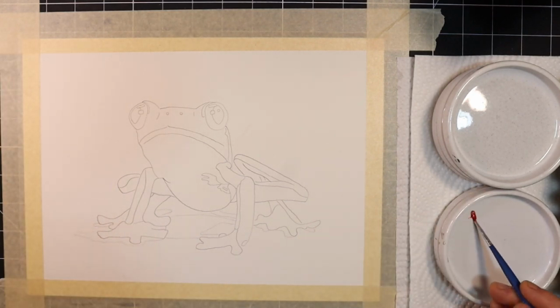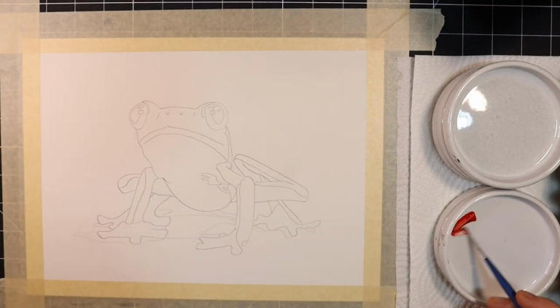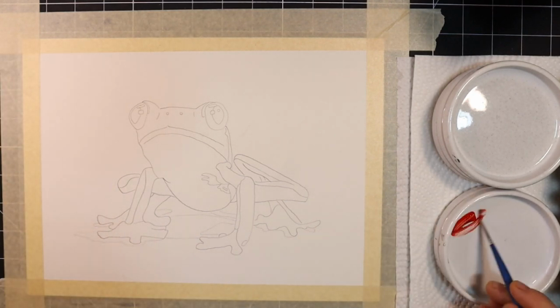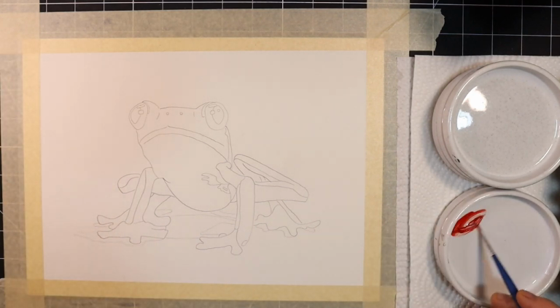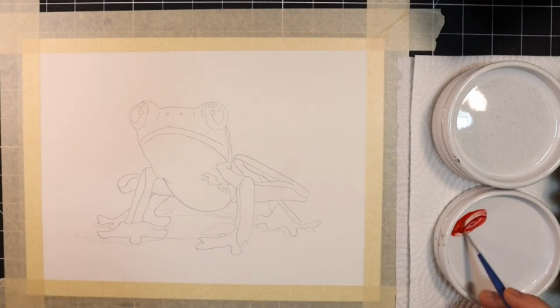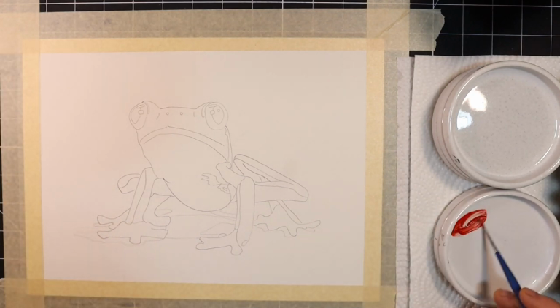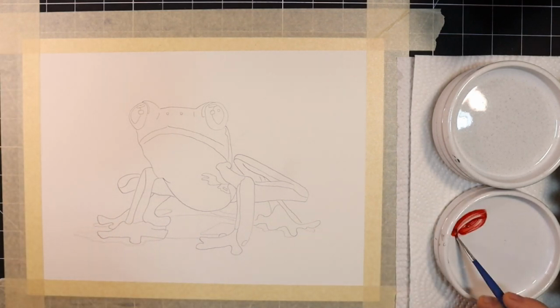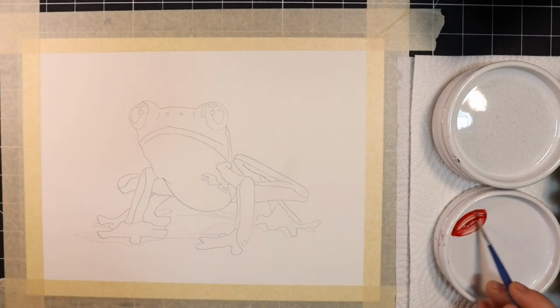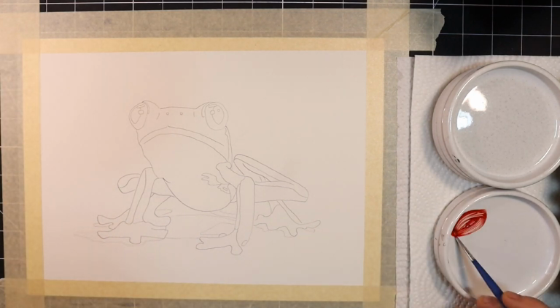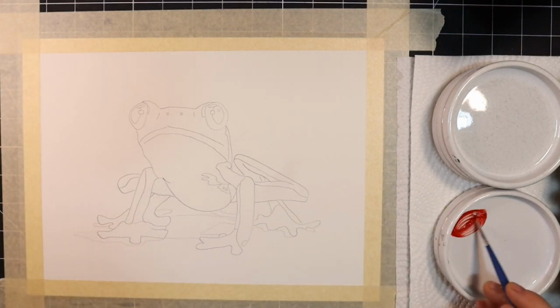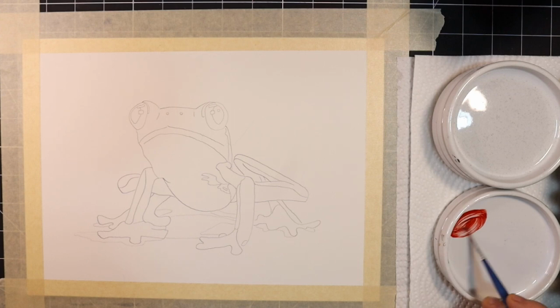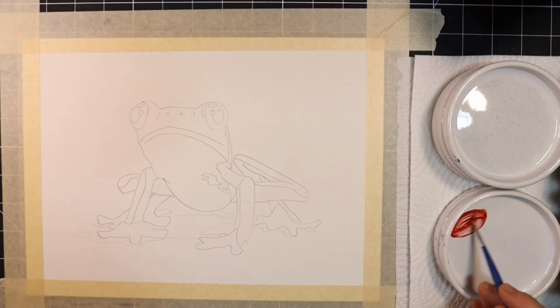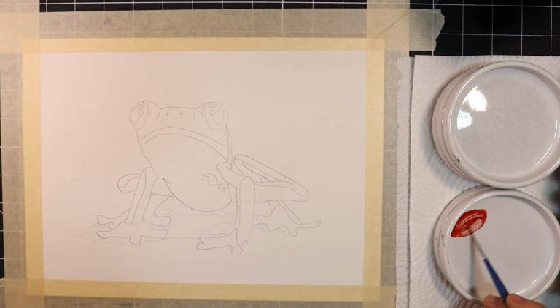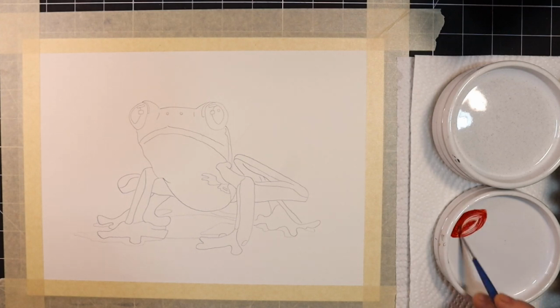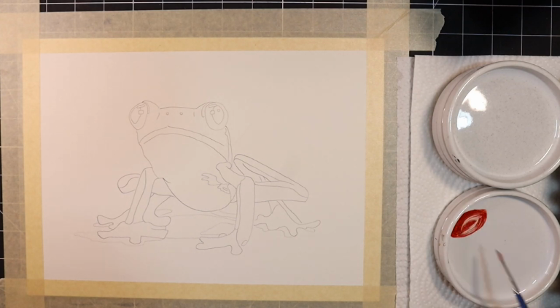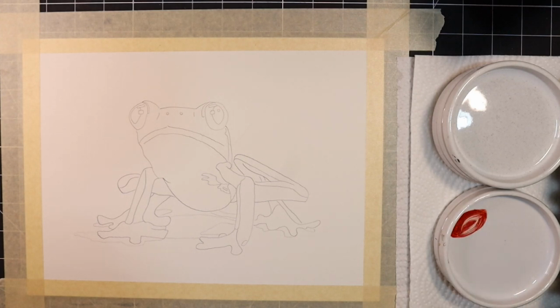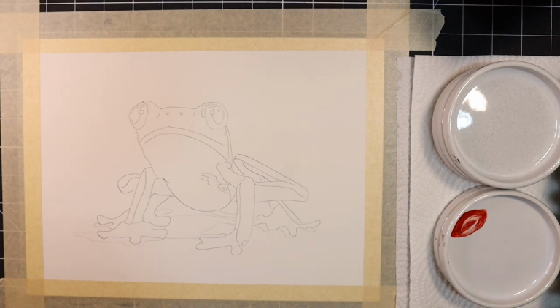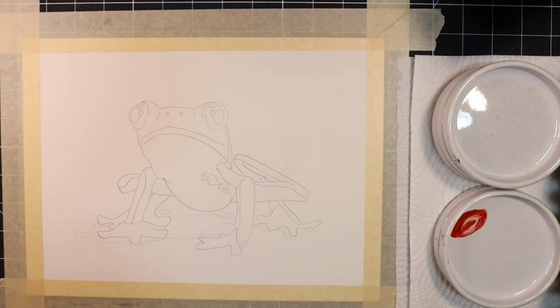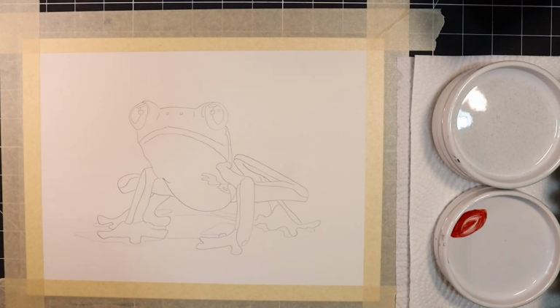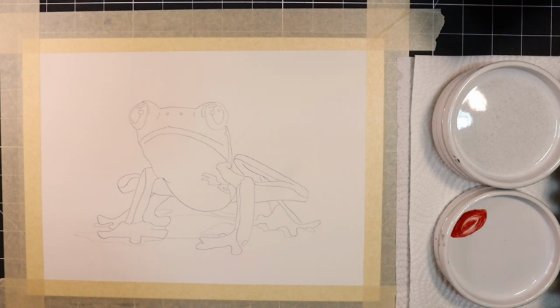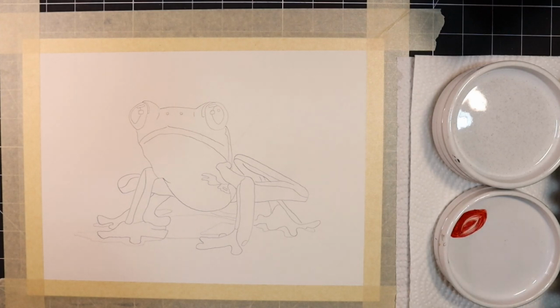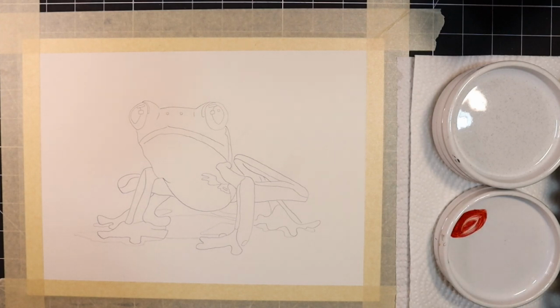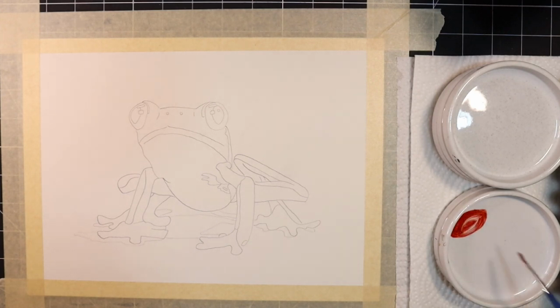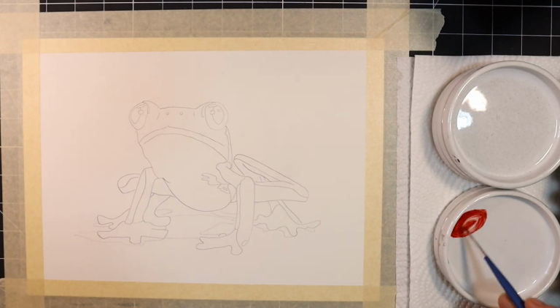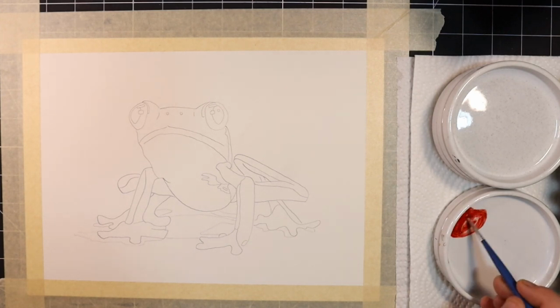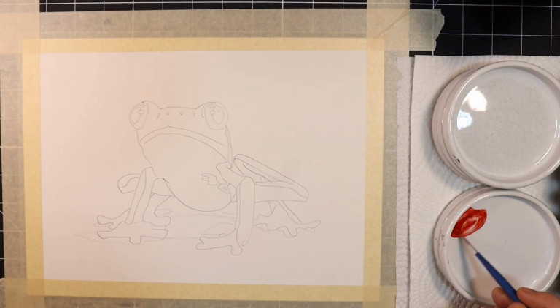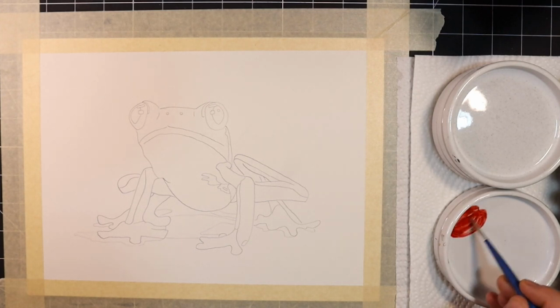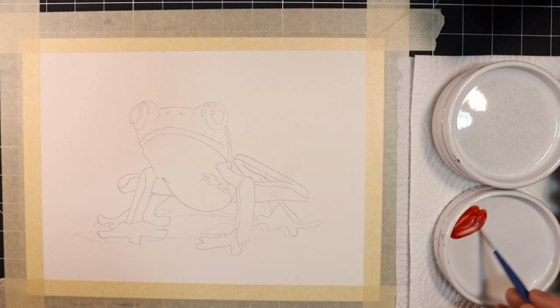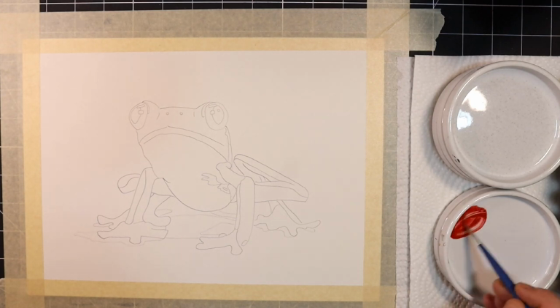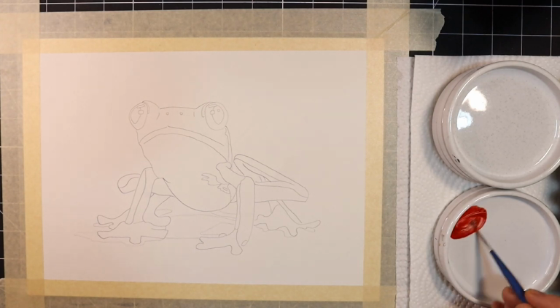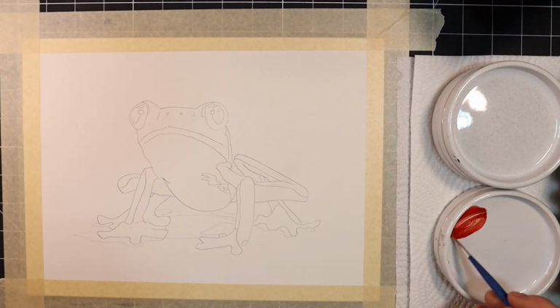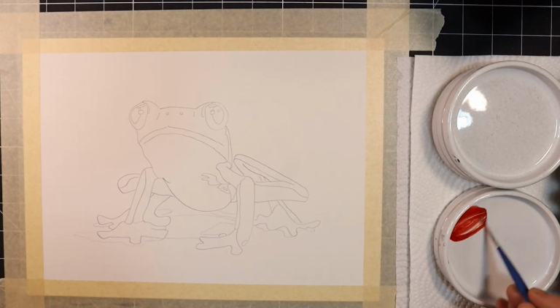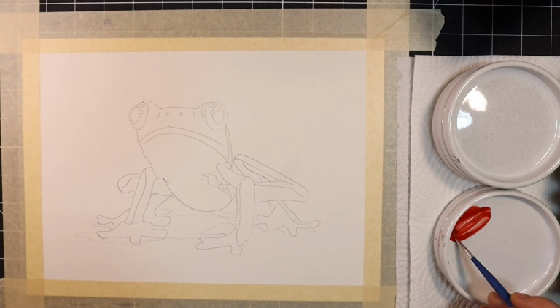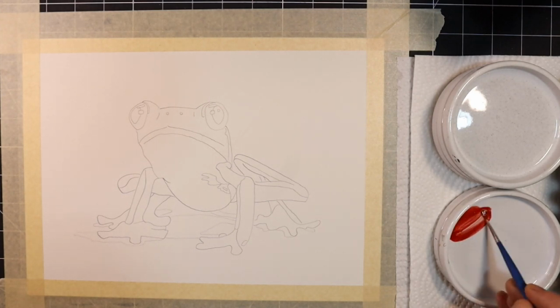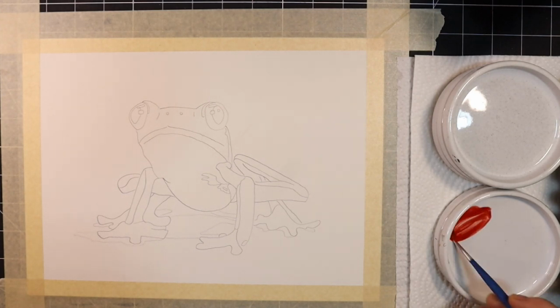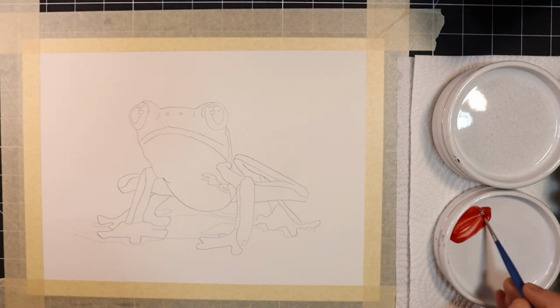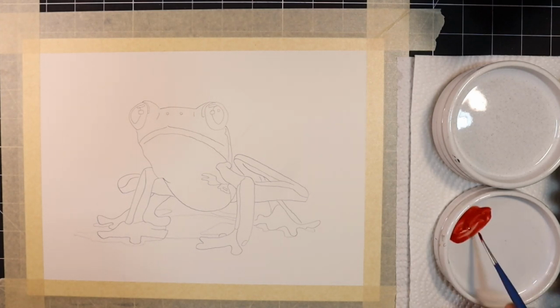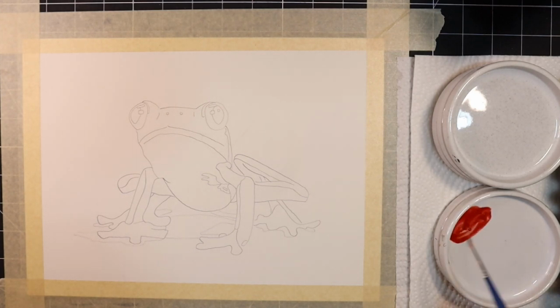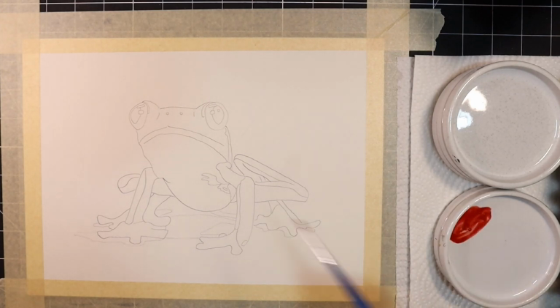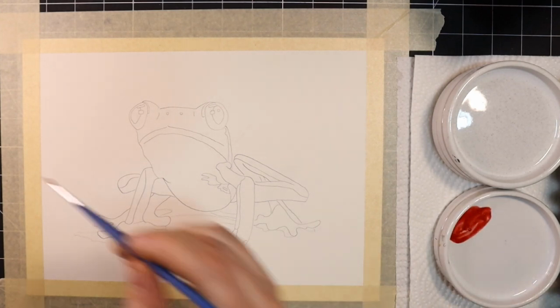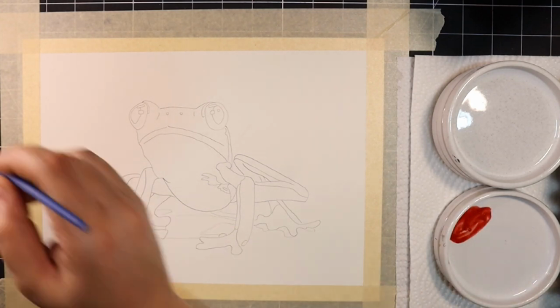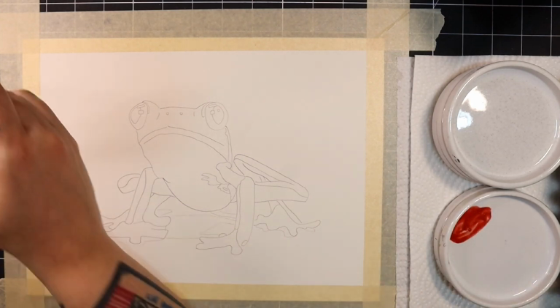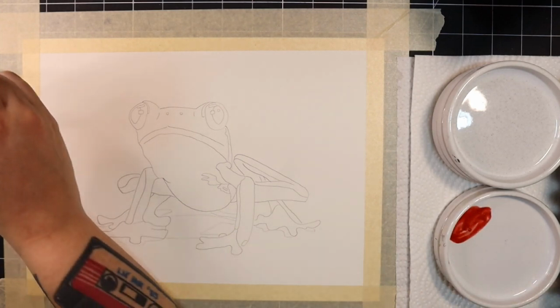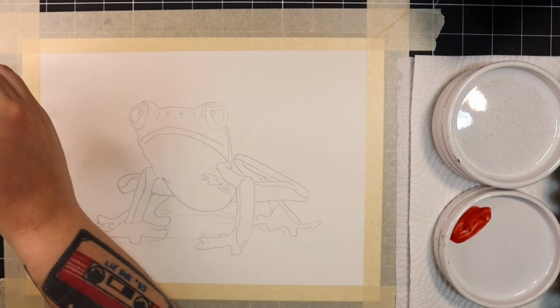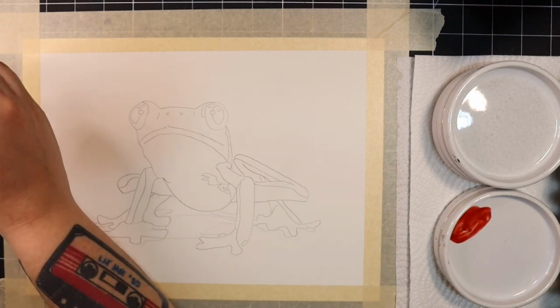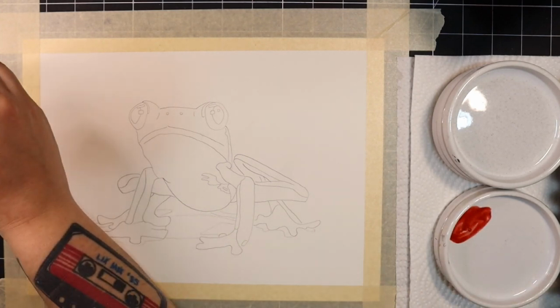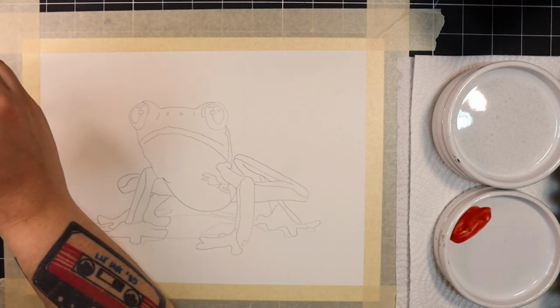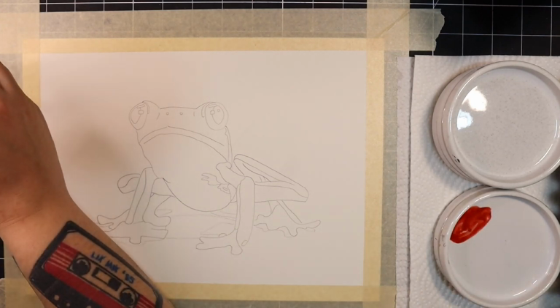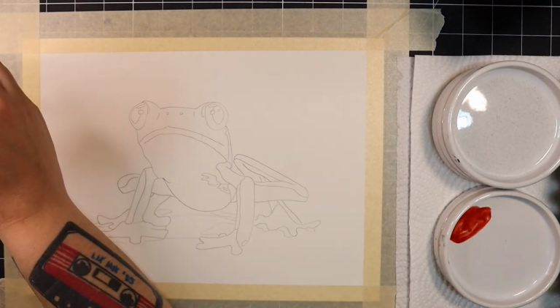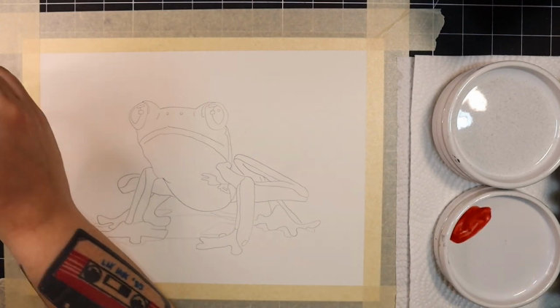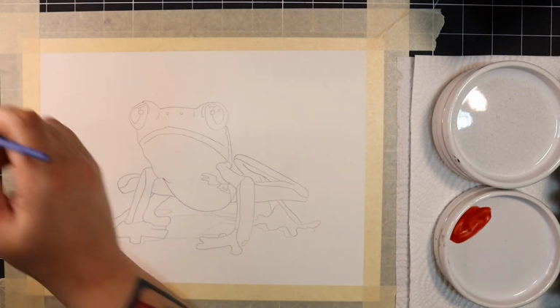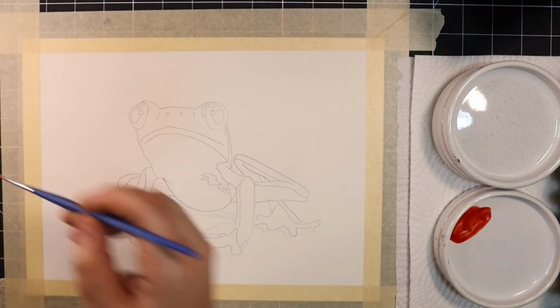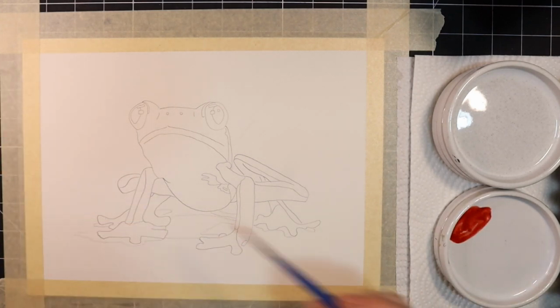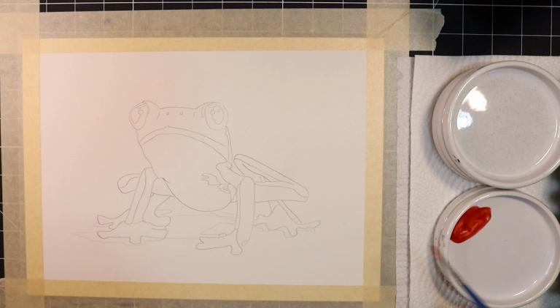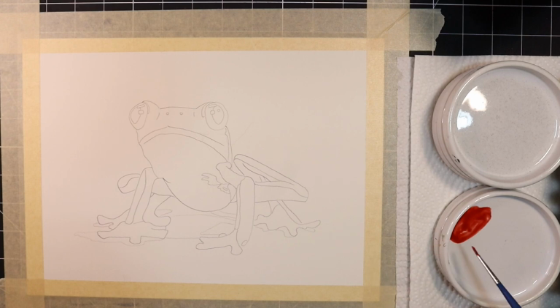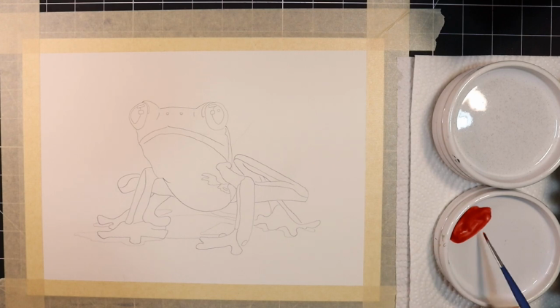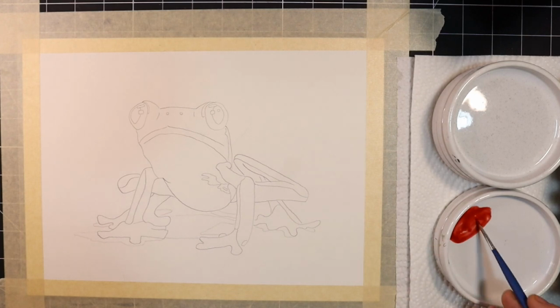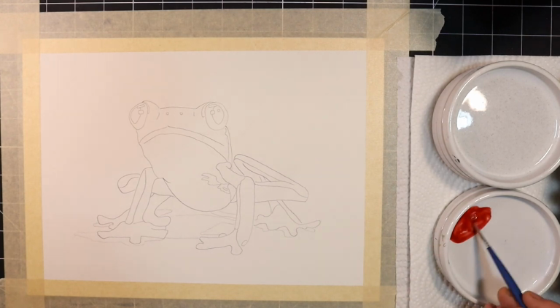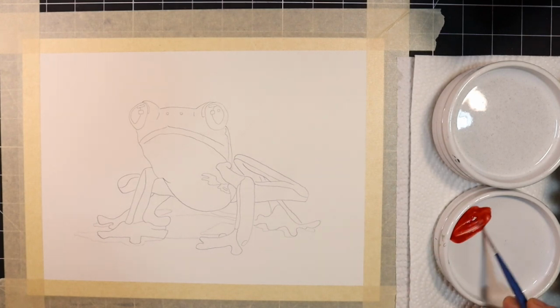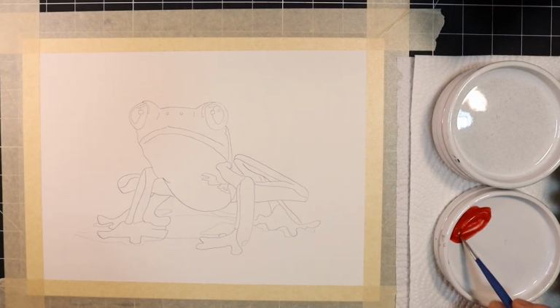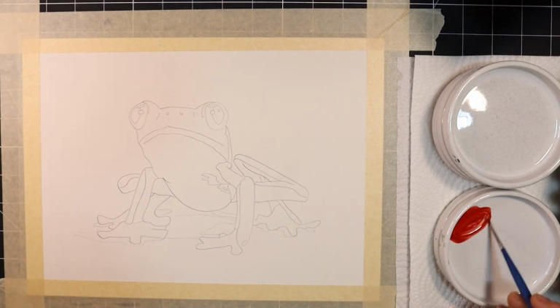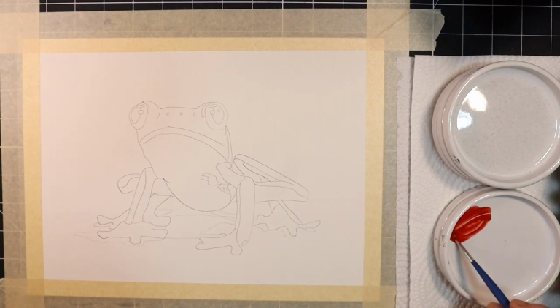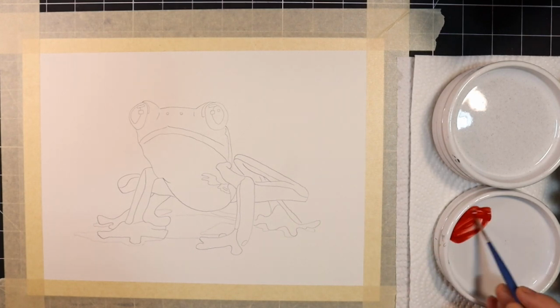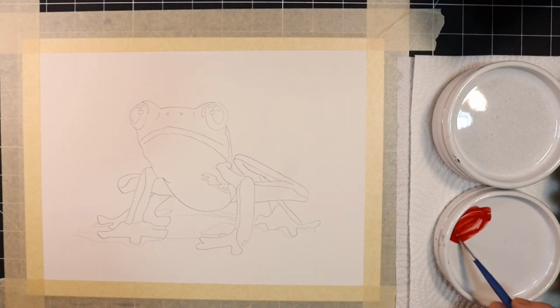Let's begin with the eyes. I'm going to begin with a concentrated mix of pyro scarlet and use it to paint the majority of the frog's irises.